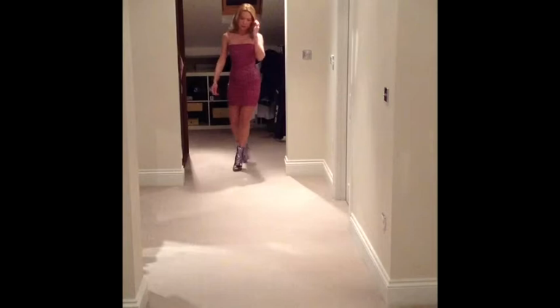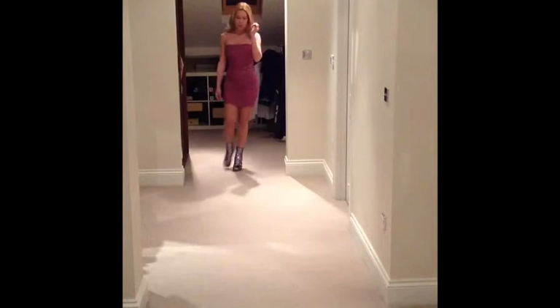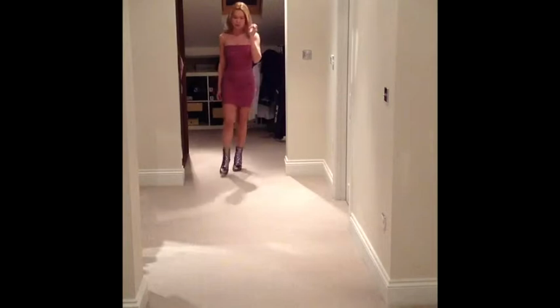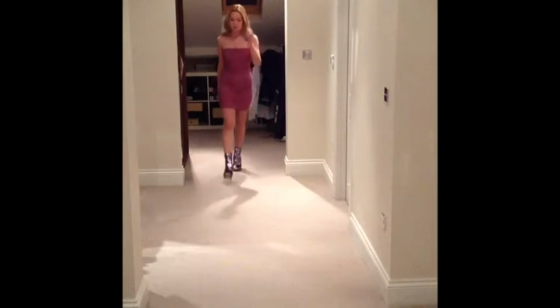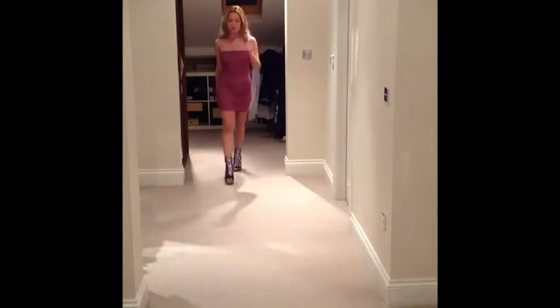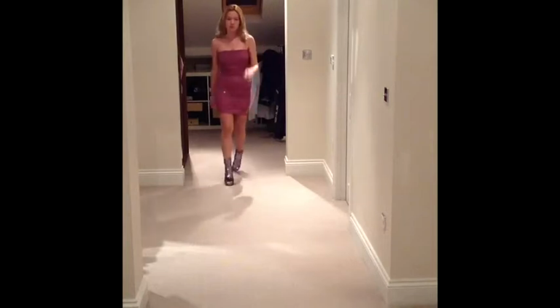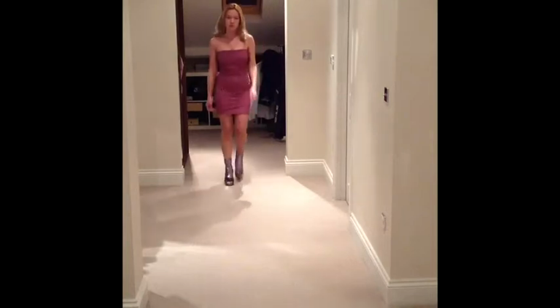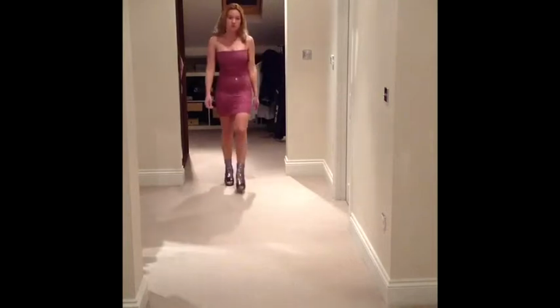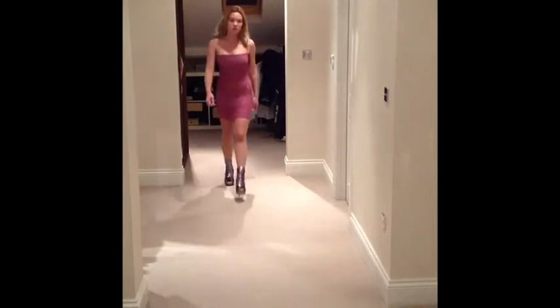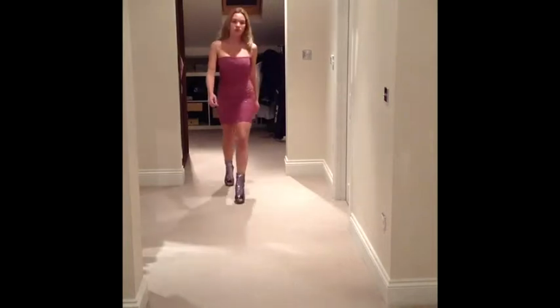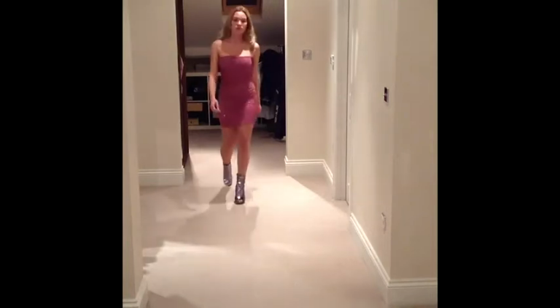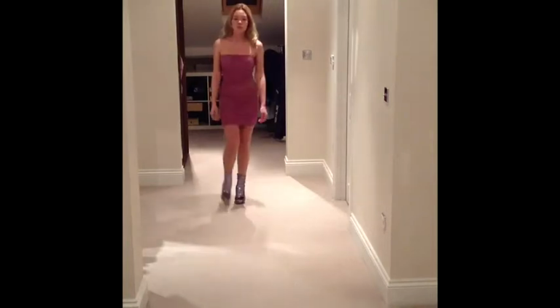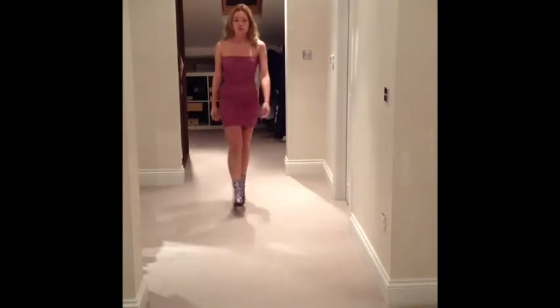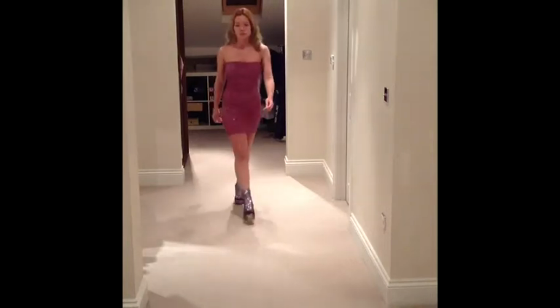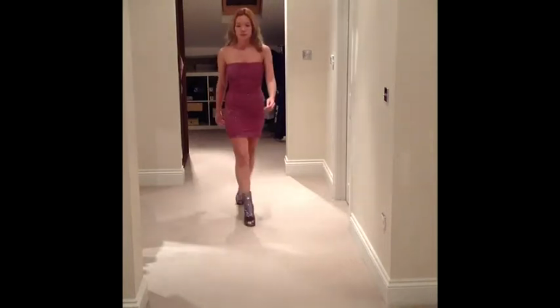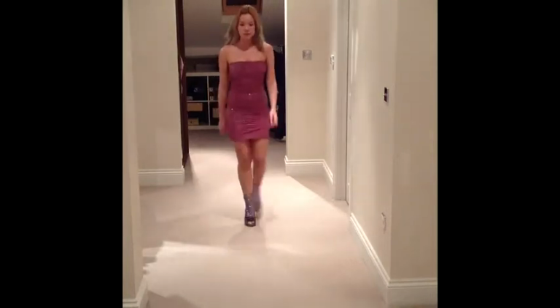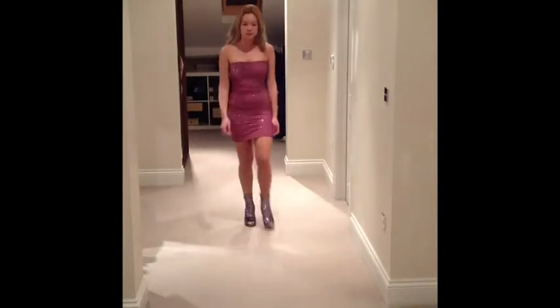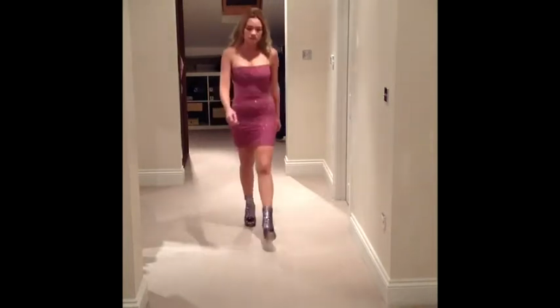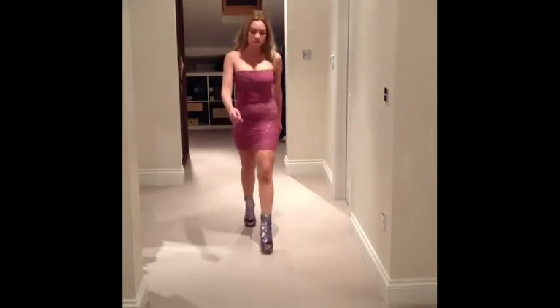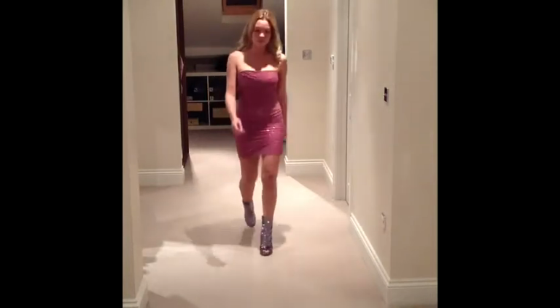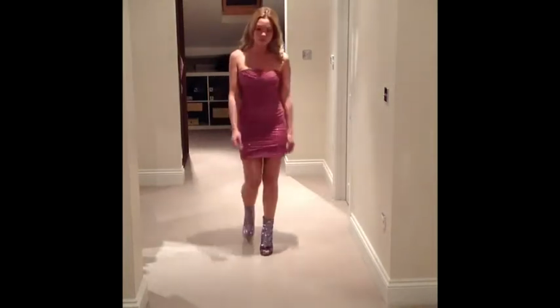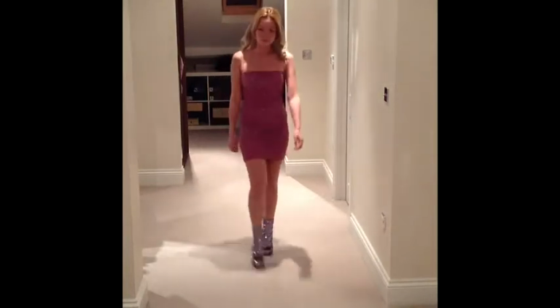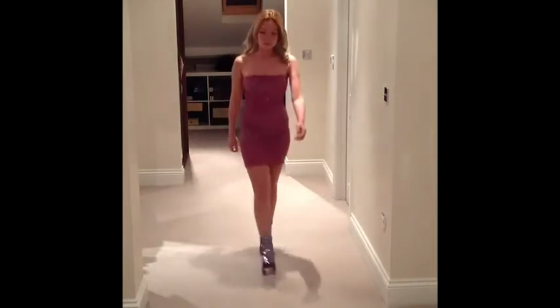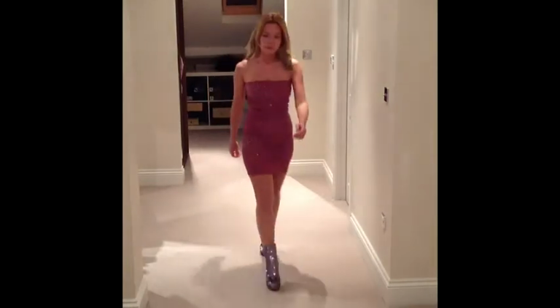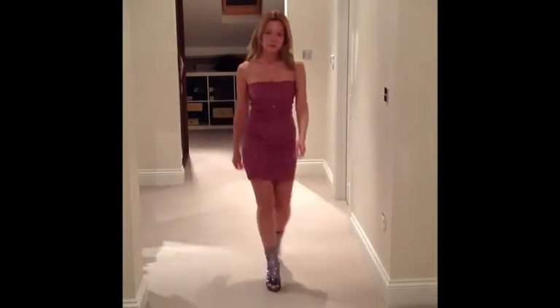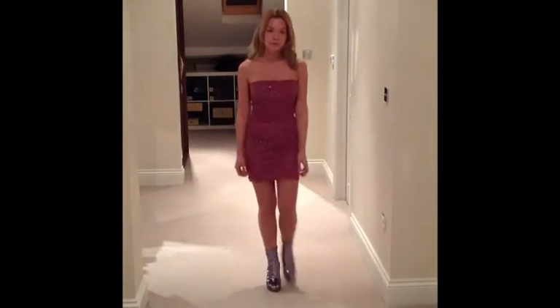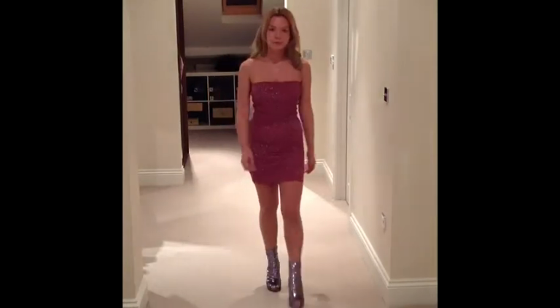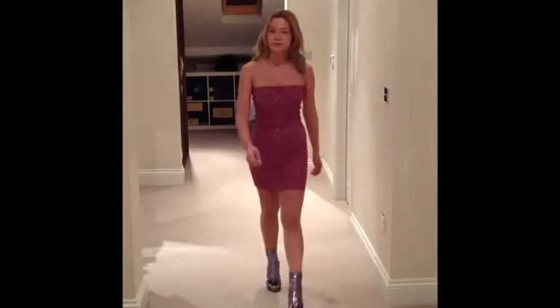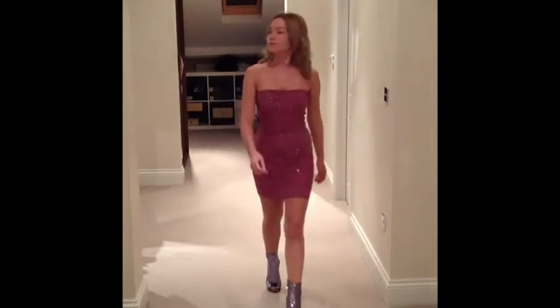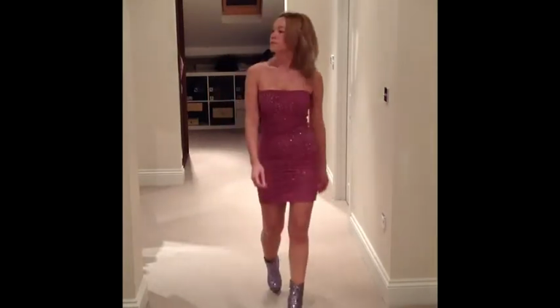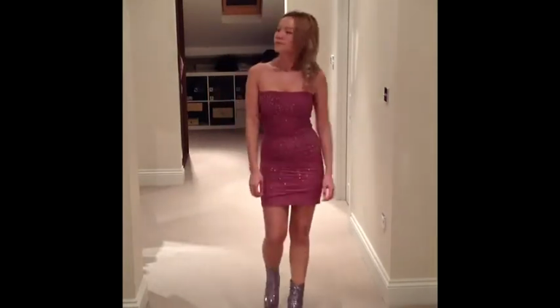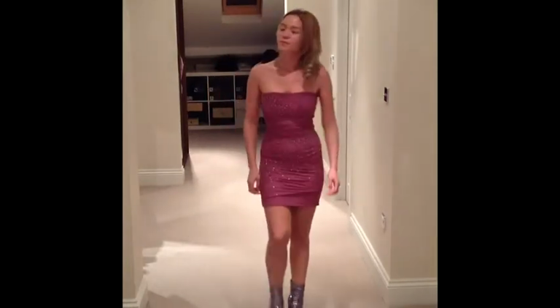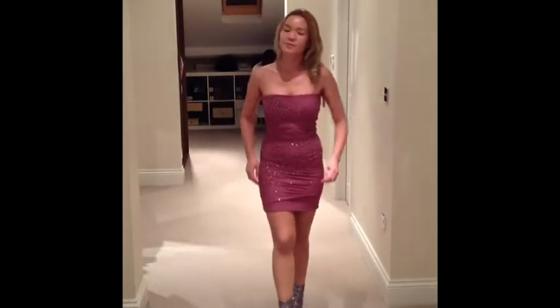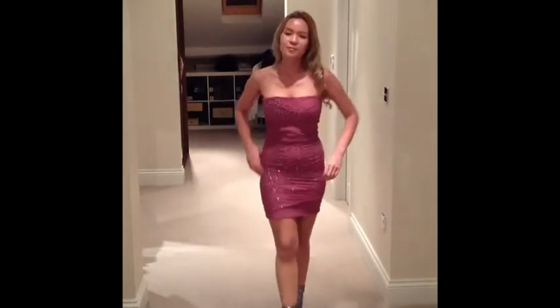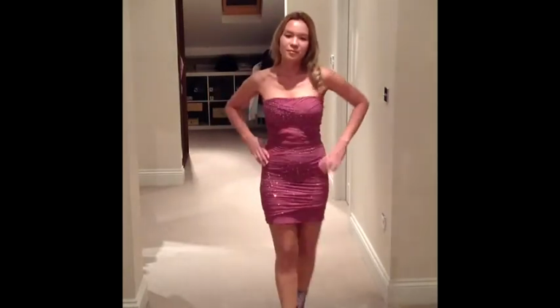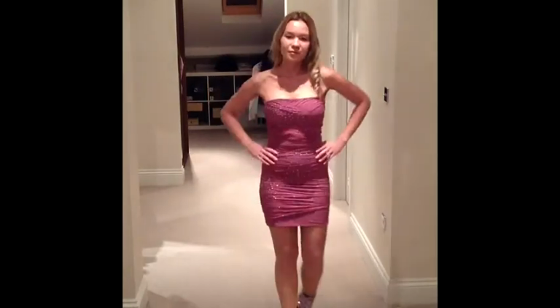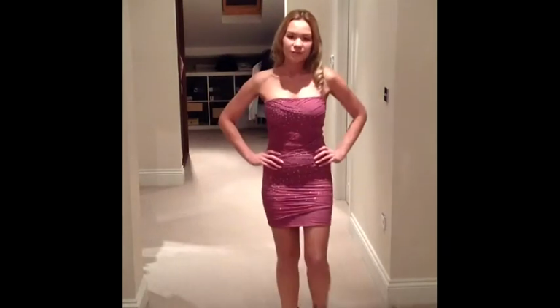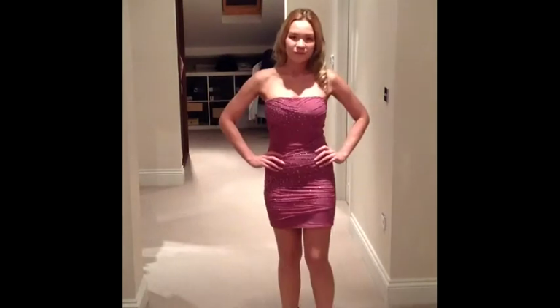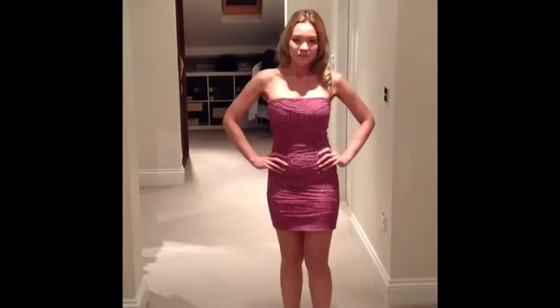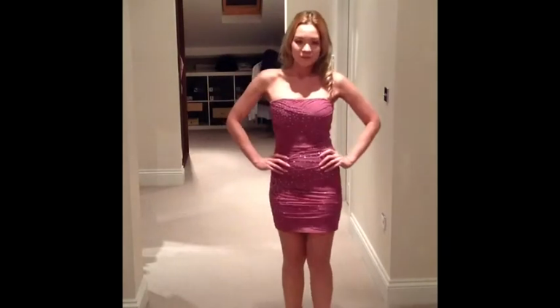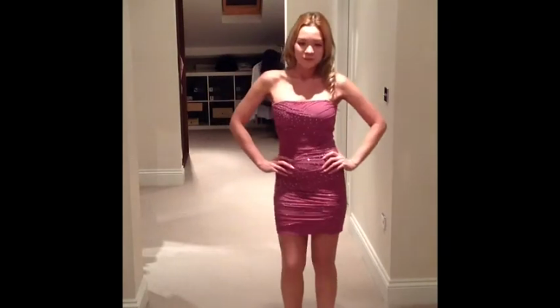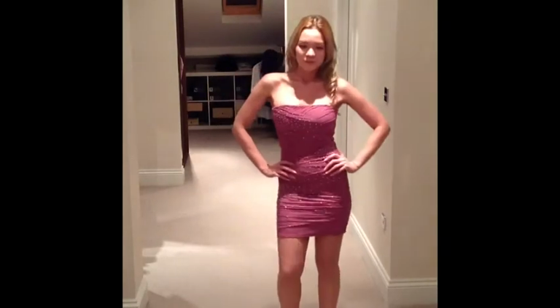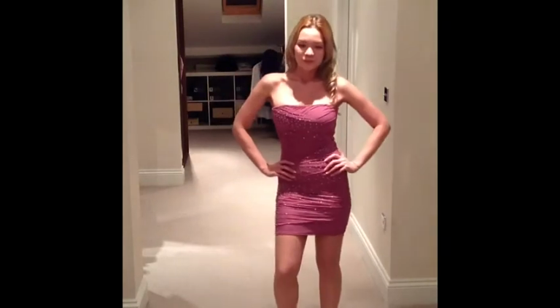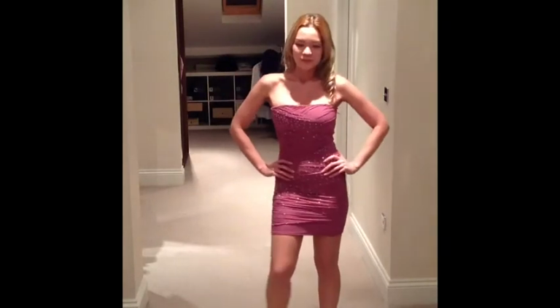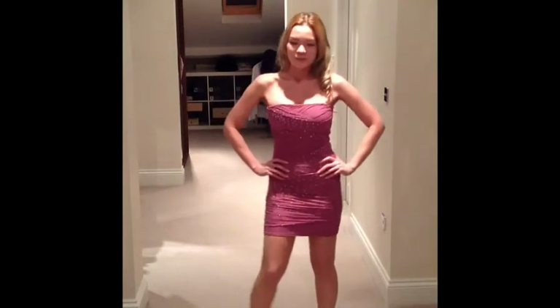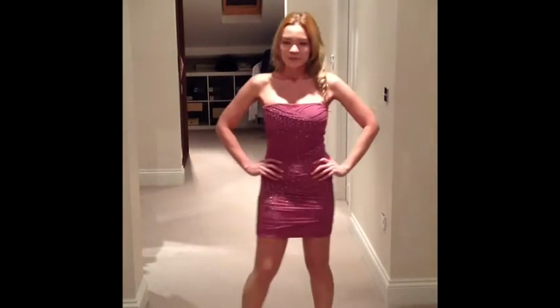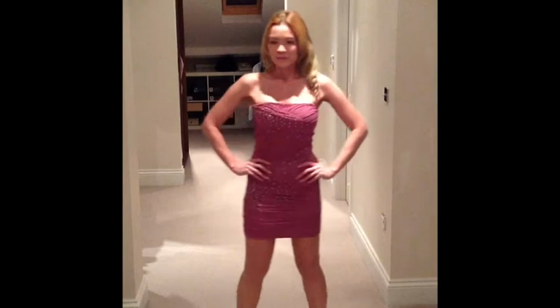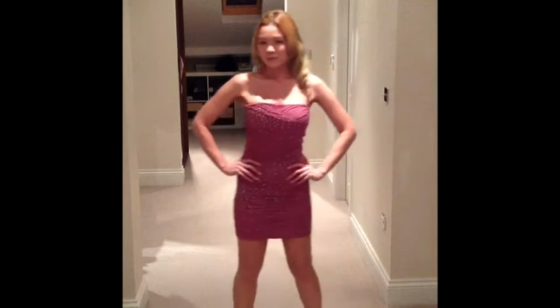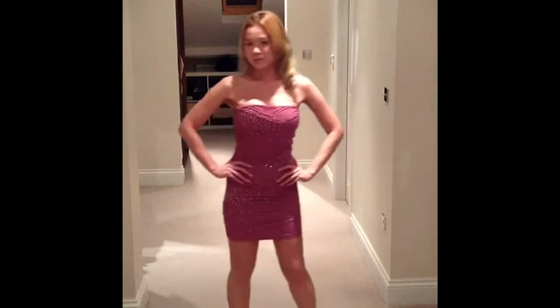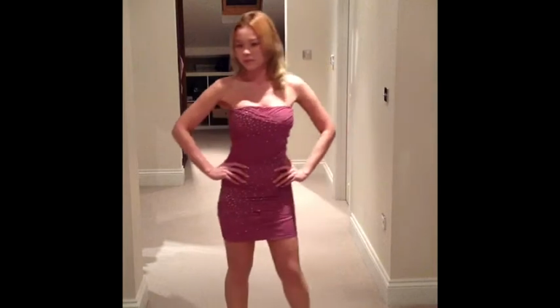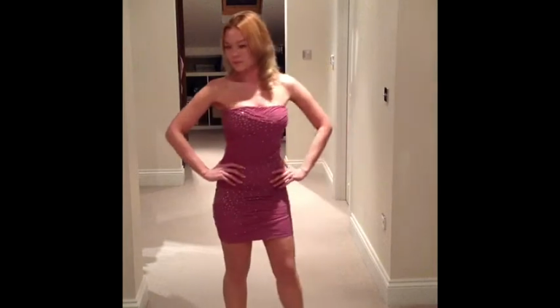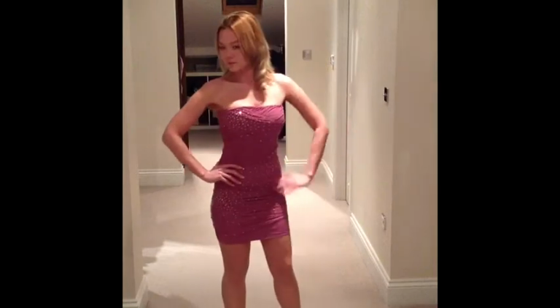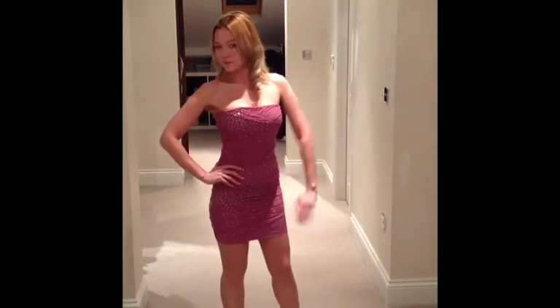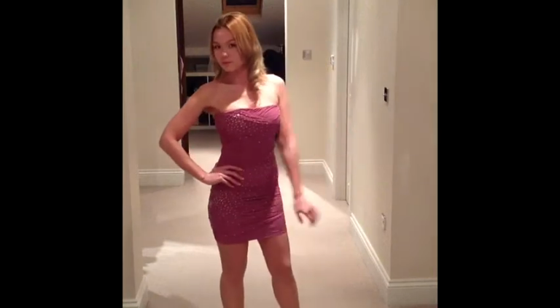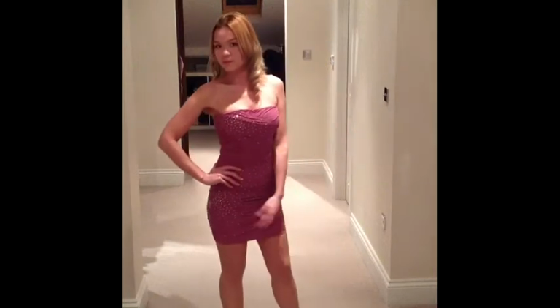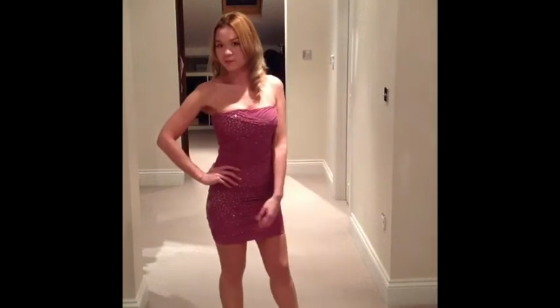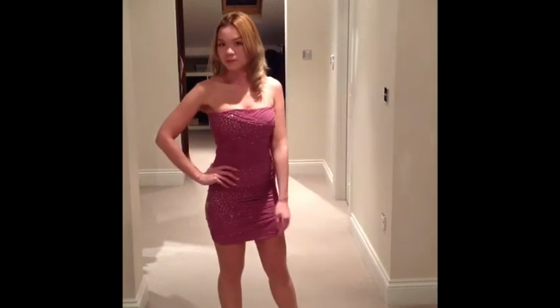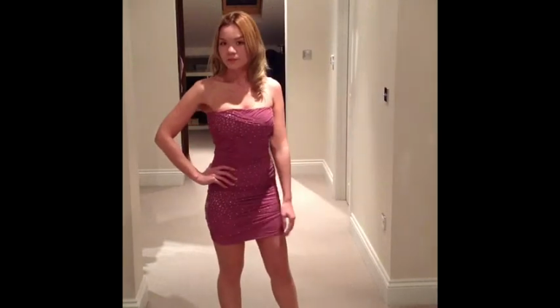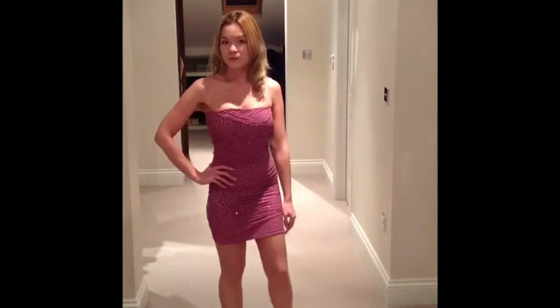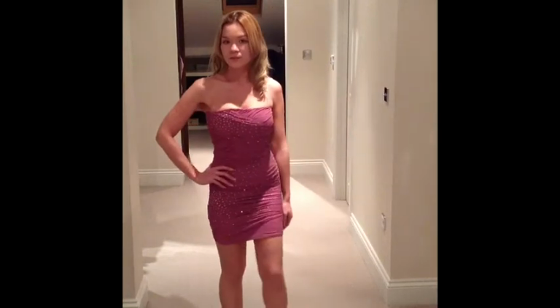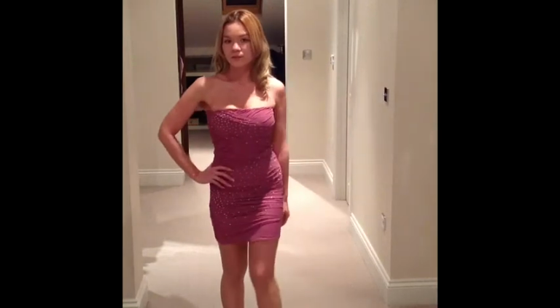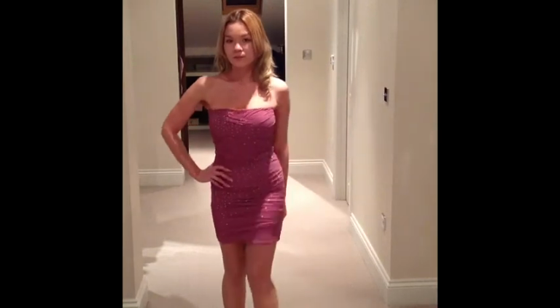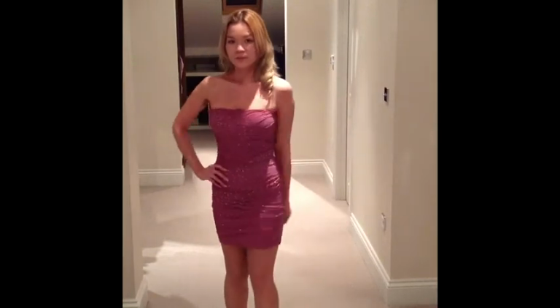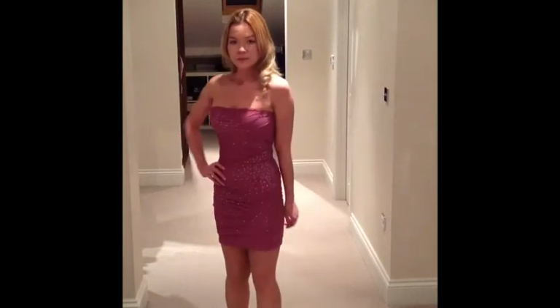A sparkly bandeau dress from Topshop and the boots are from River Island.